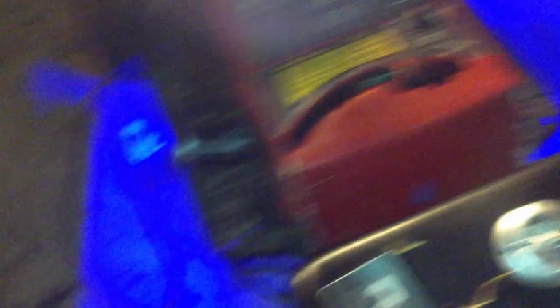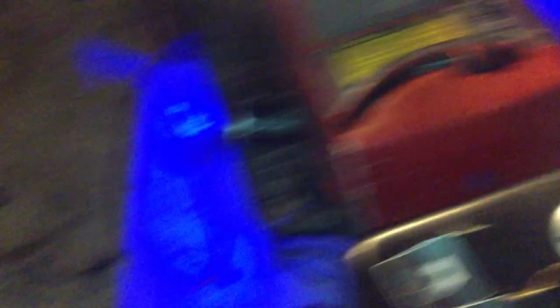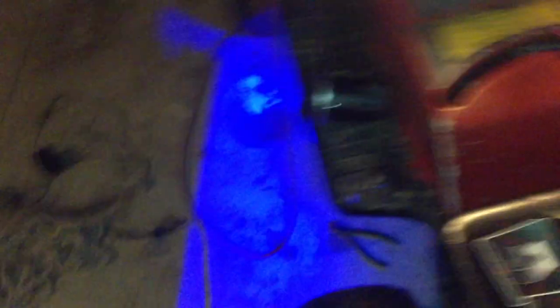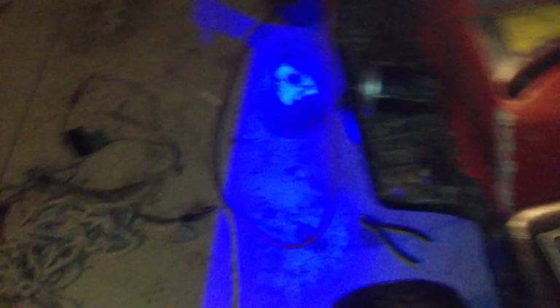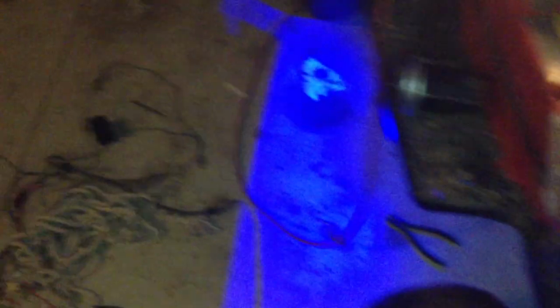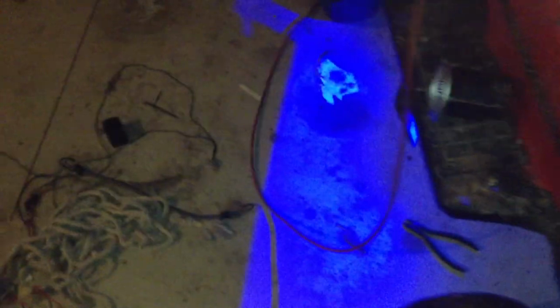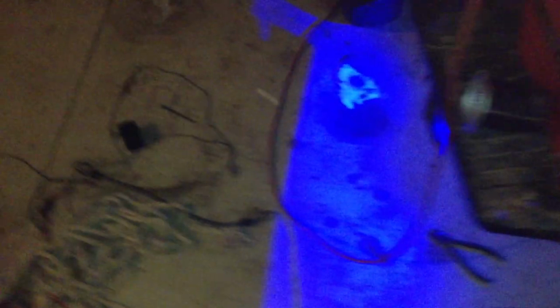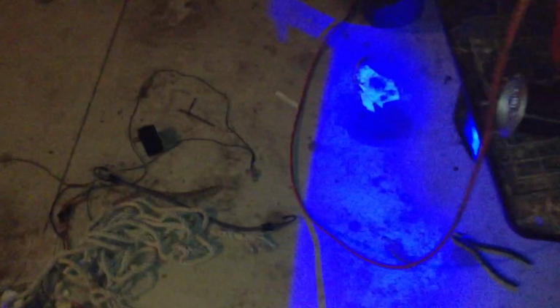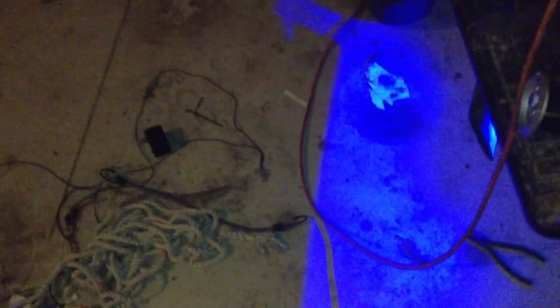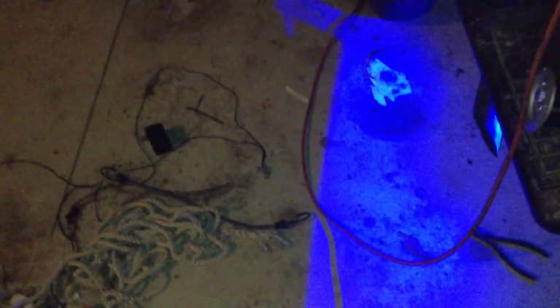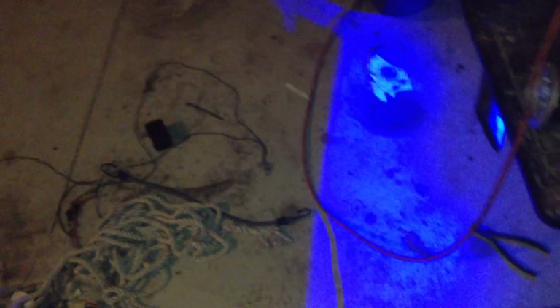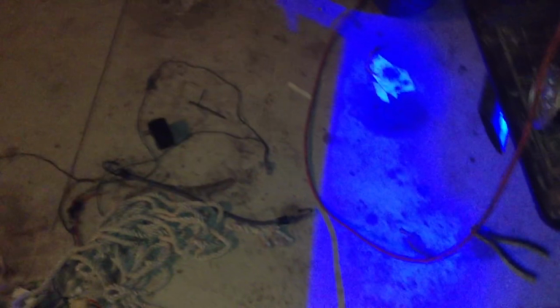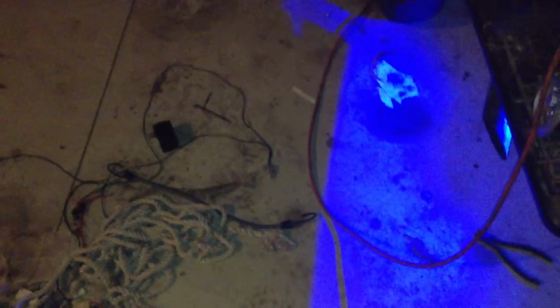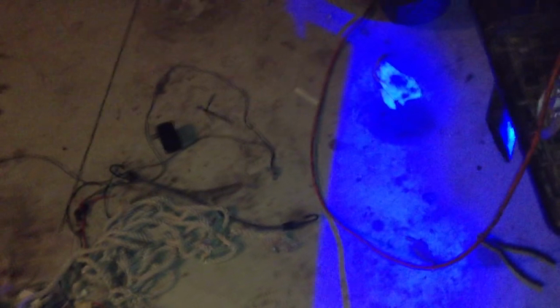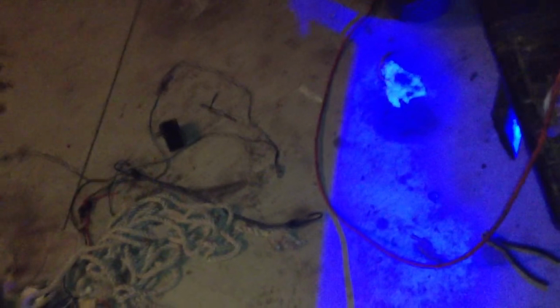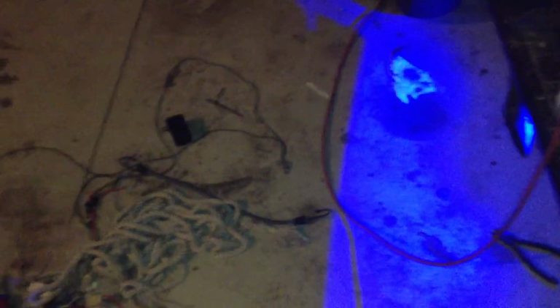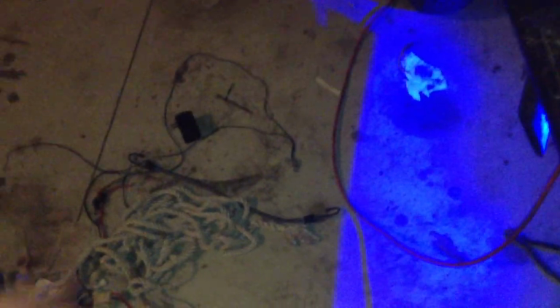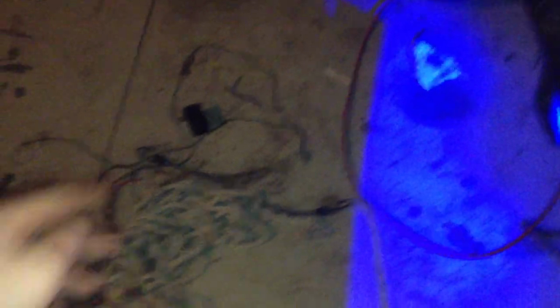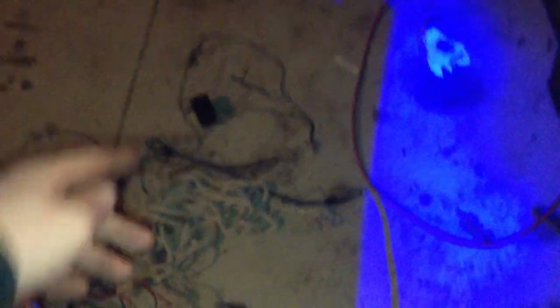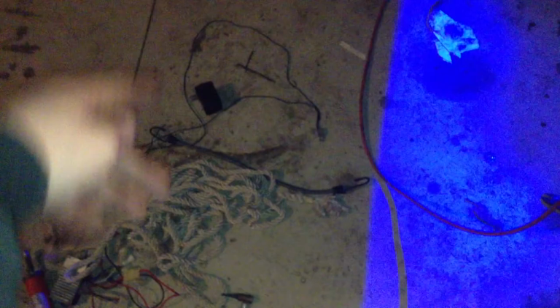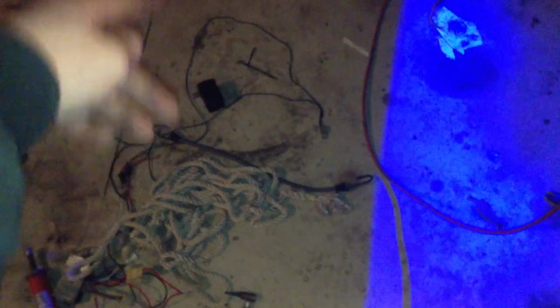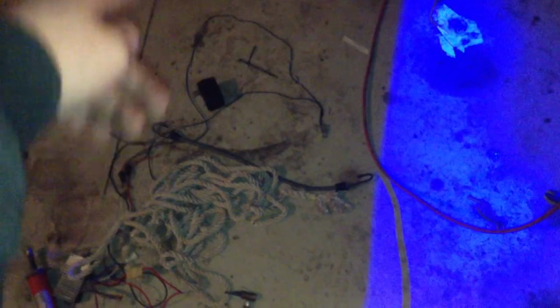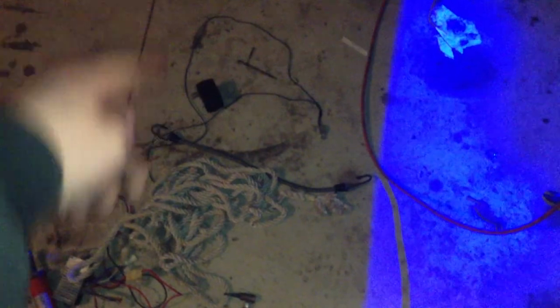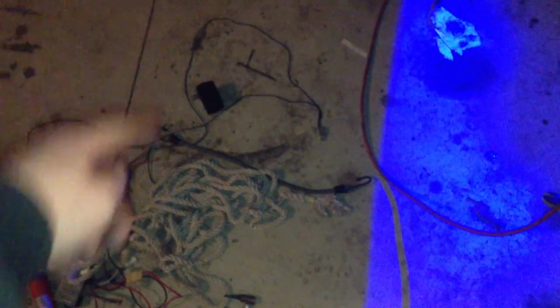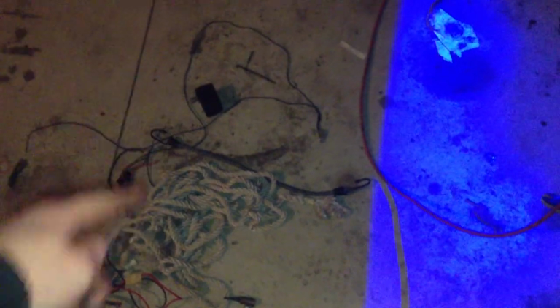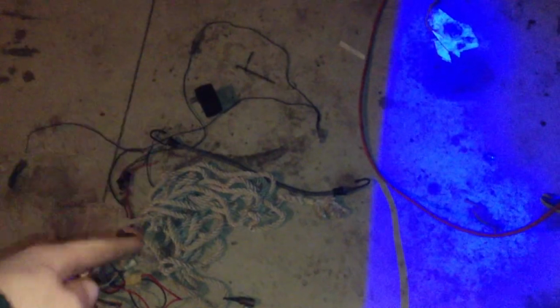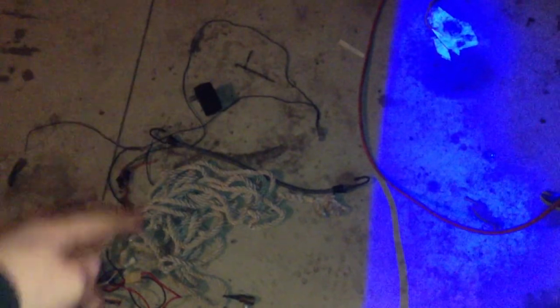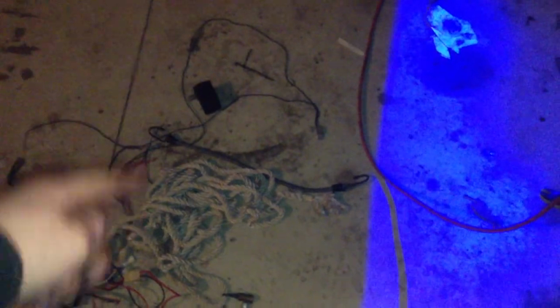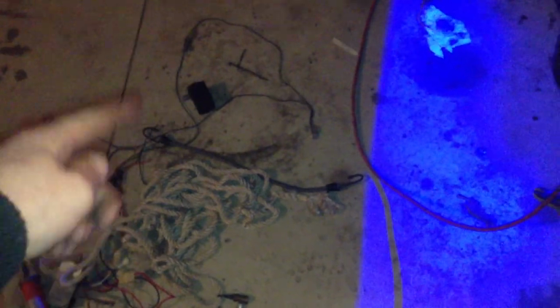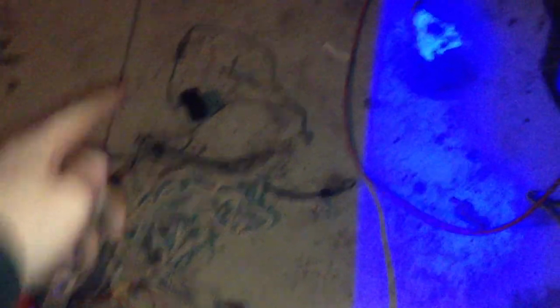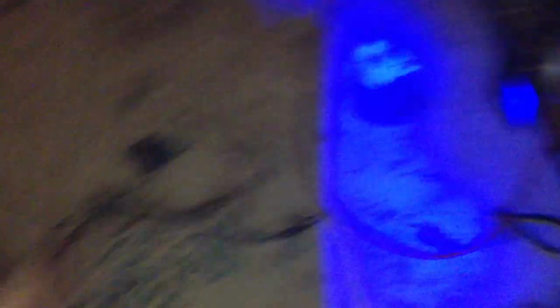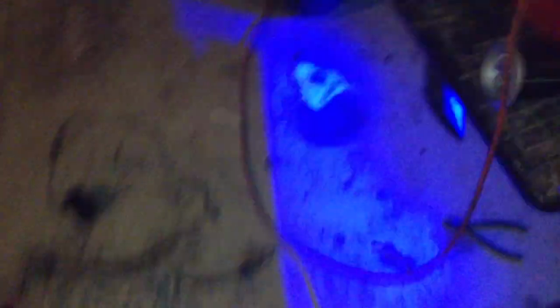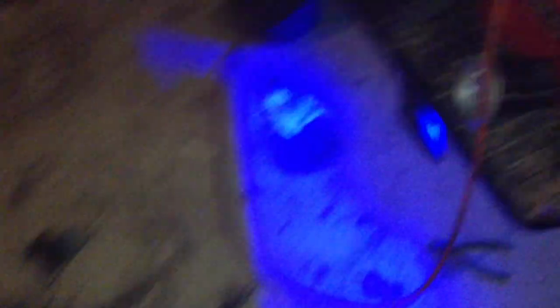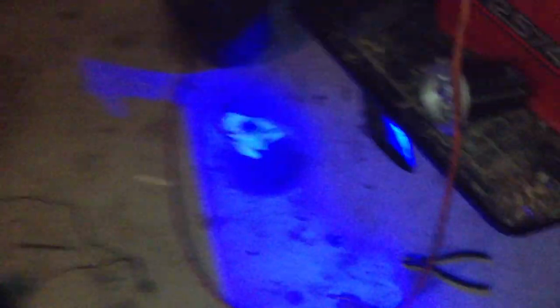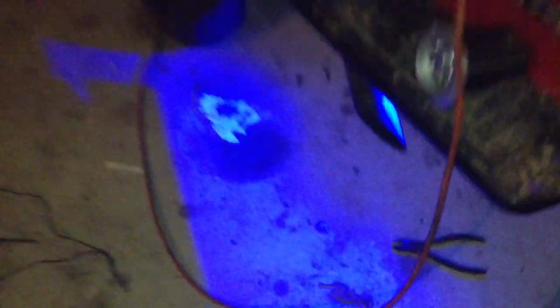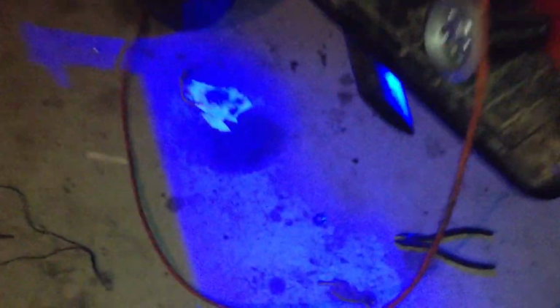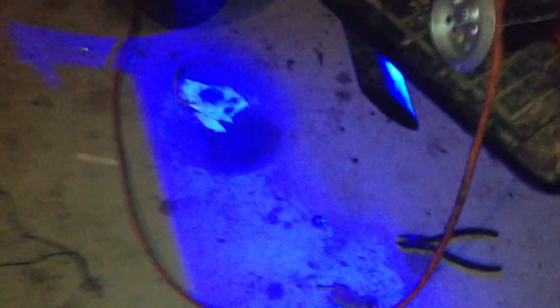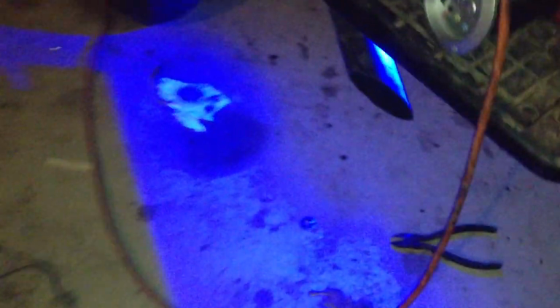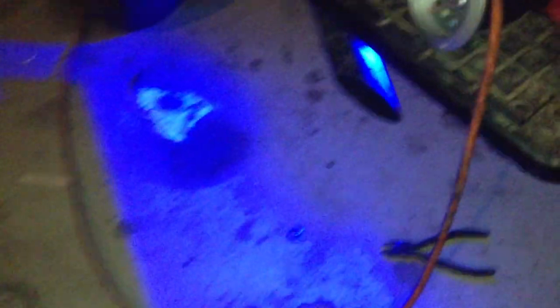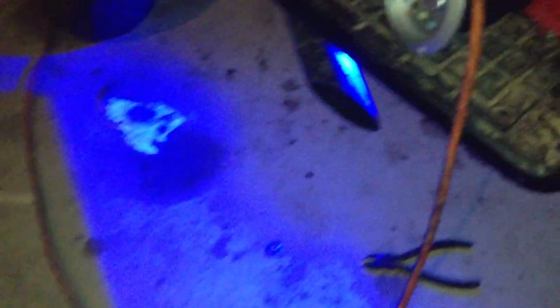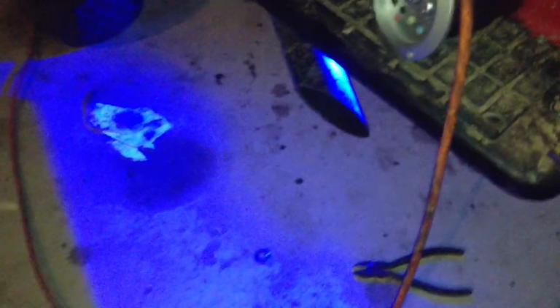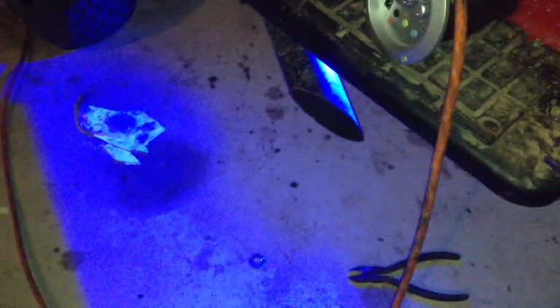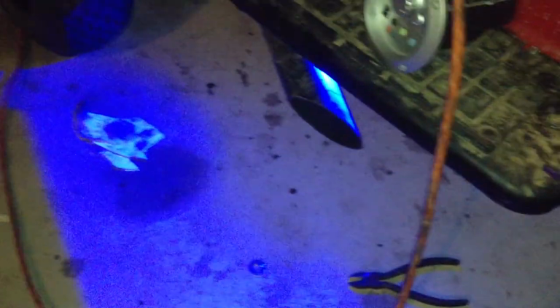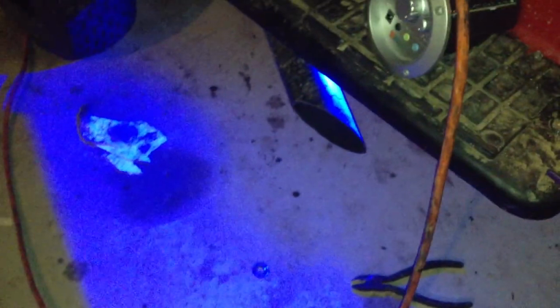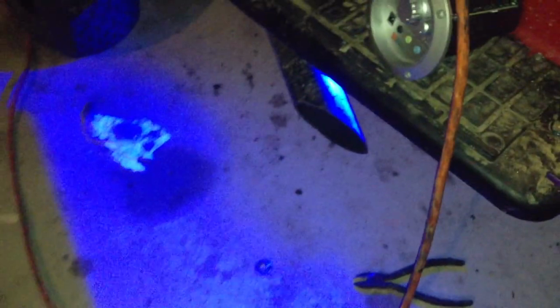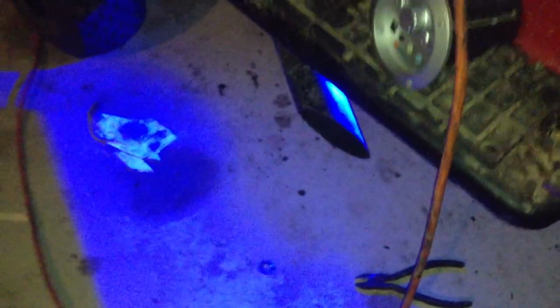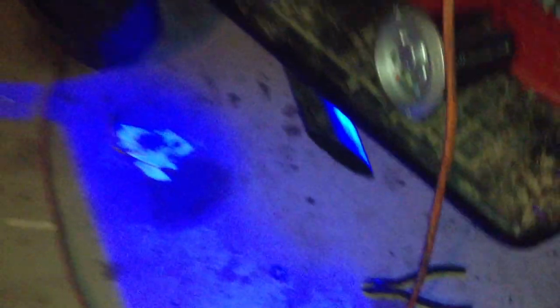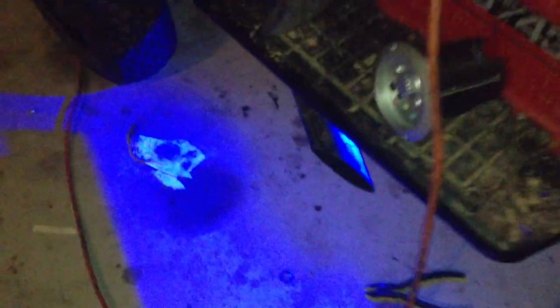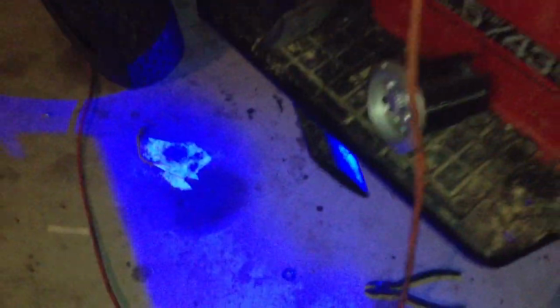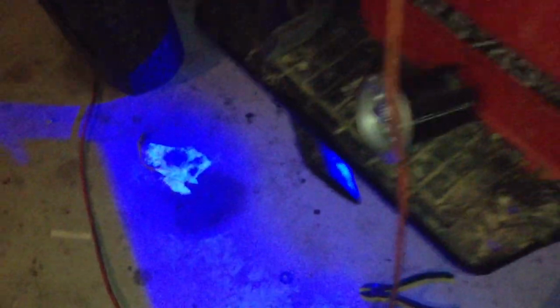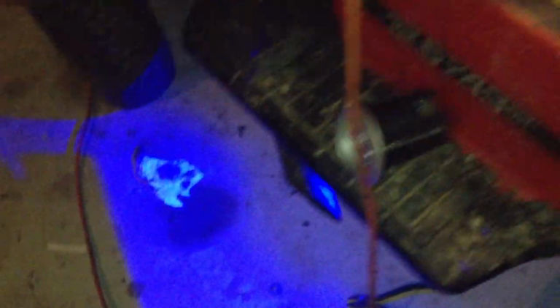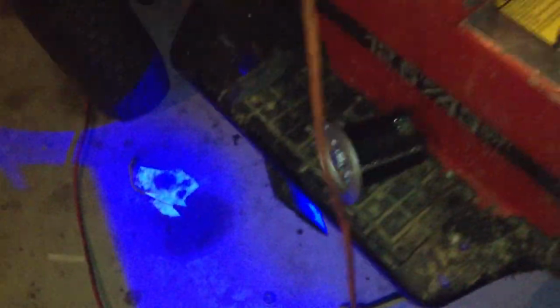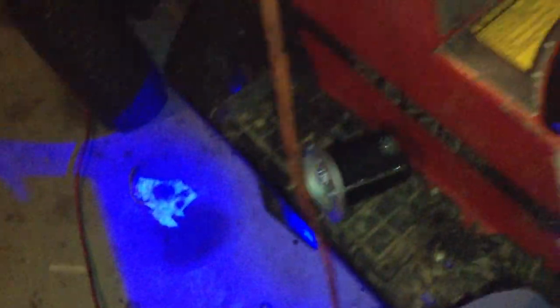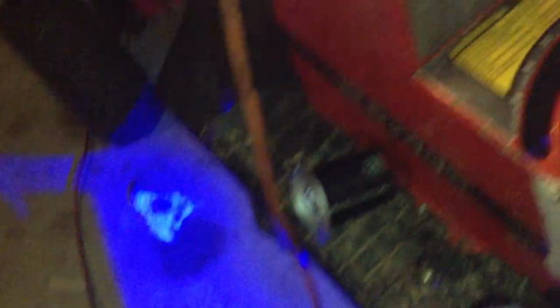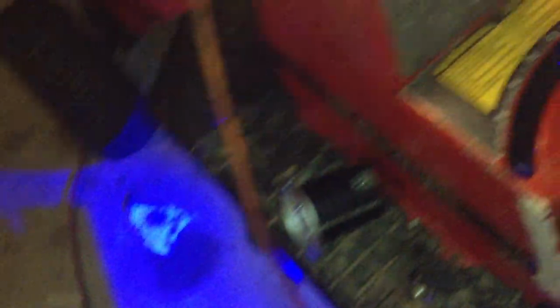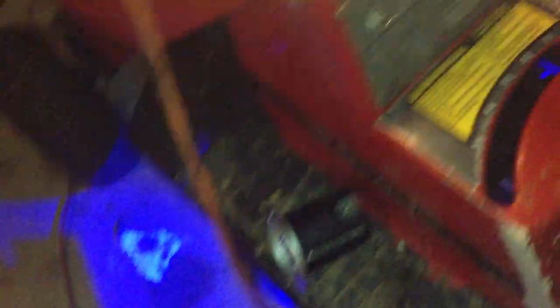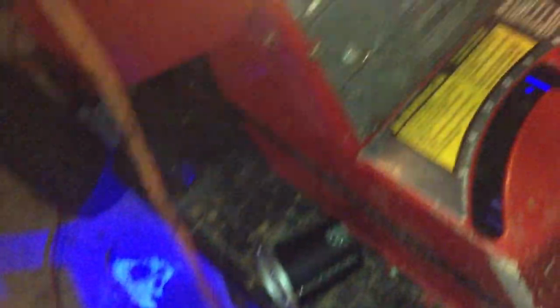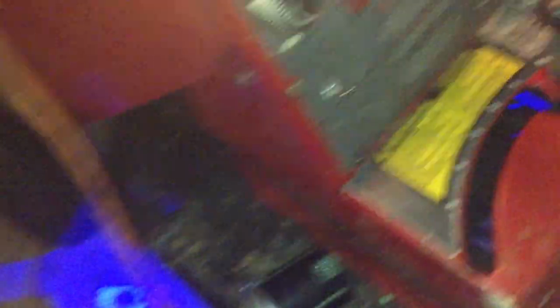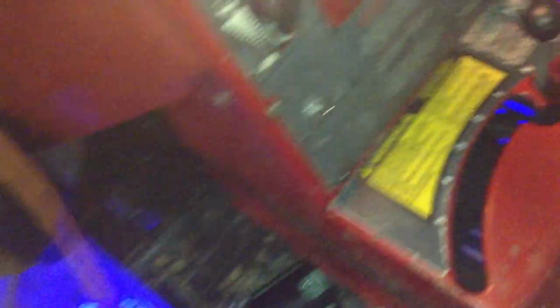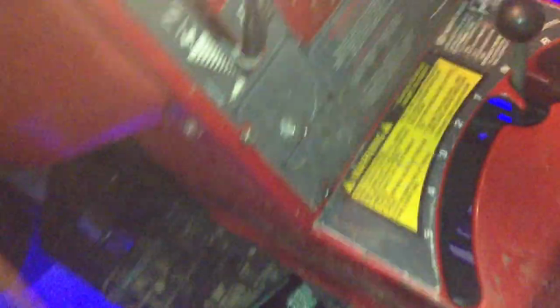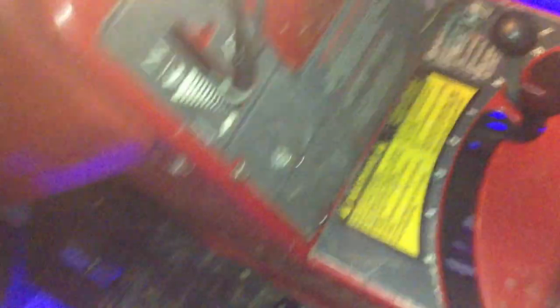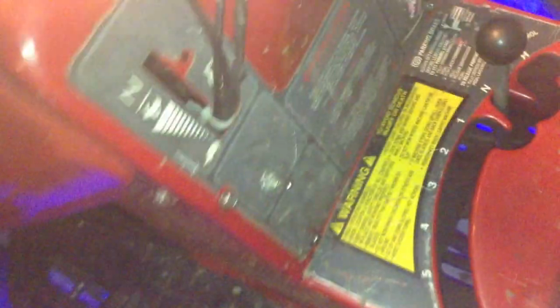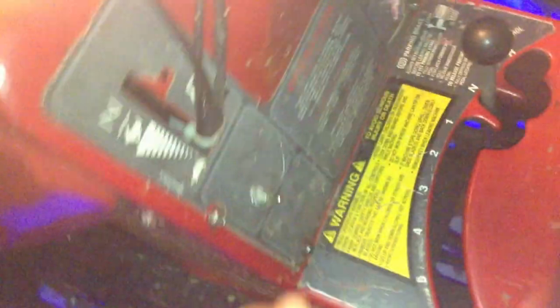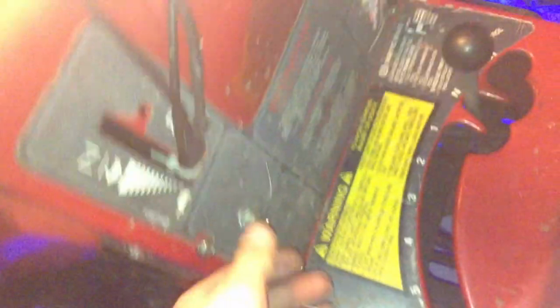This side doesn't show up as much because right there it gets blocked by the exhaust, which is just going to stay like that for now.